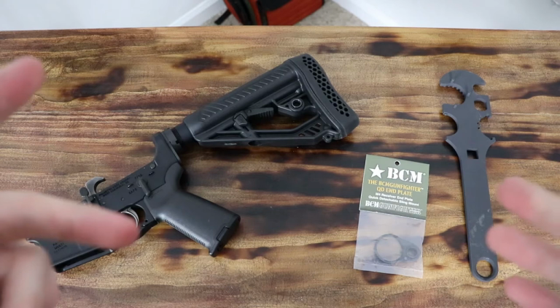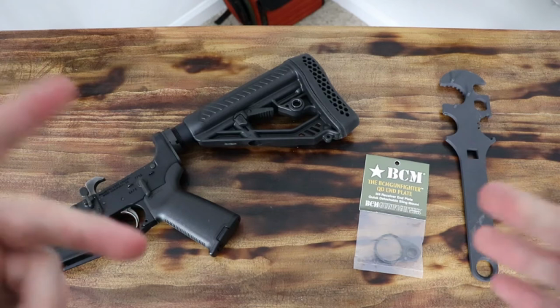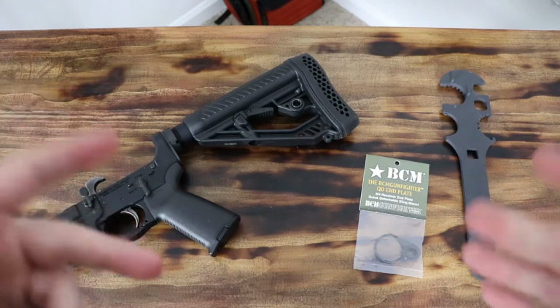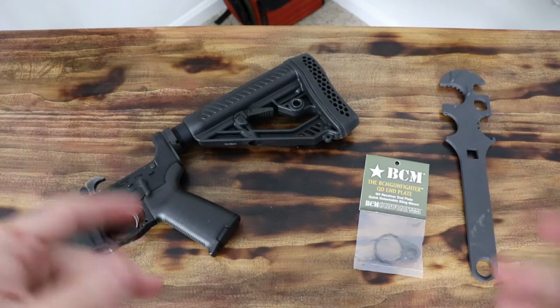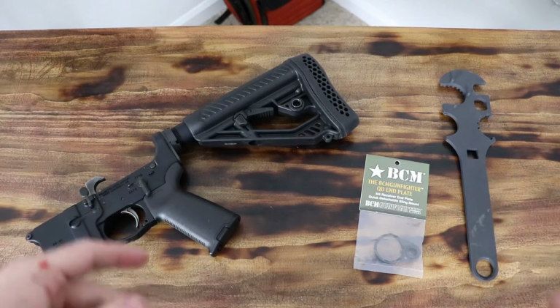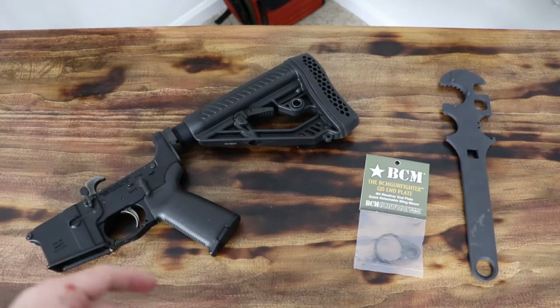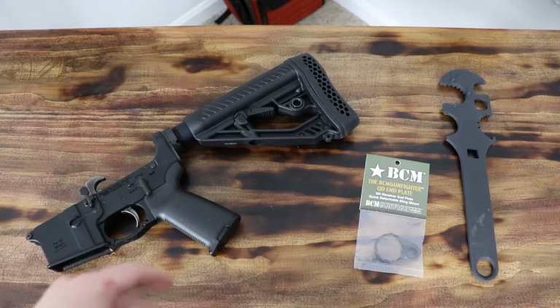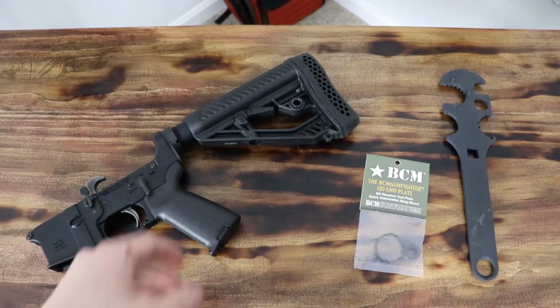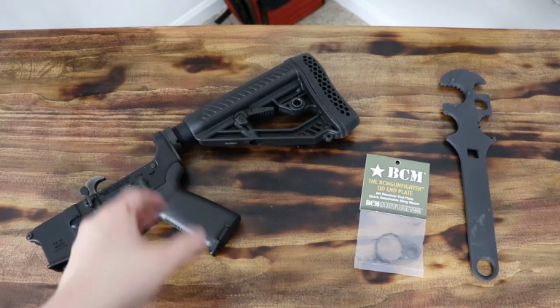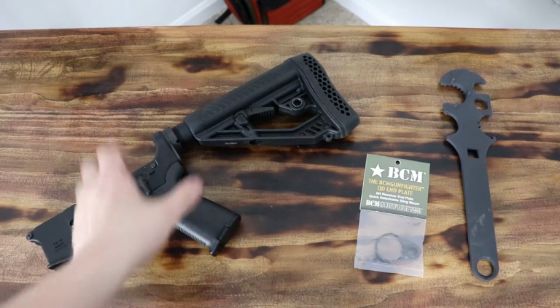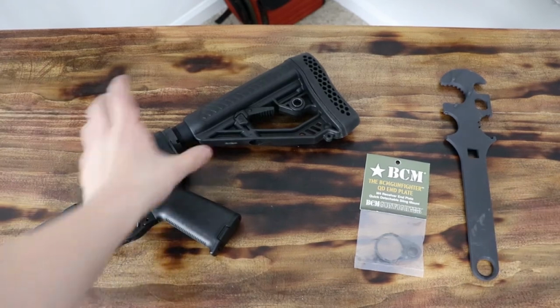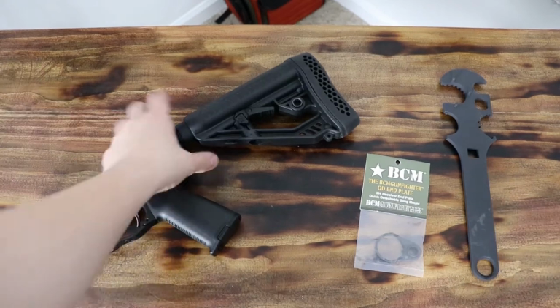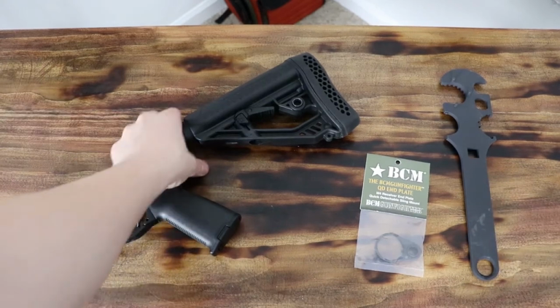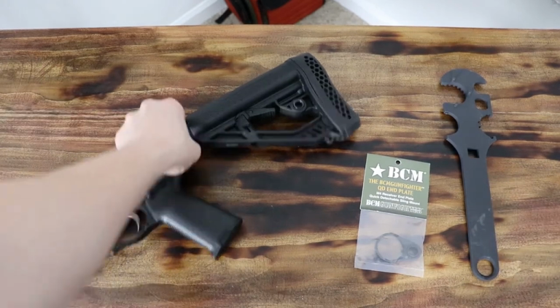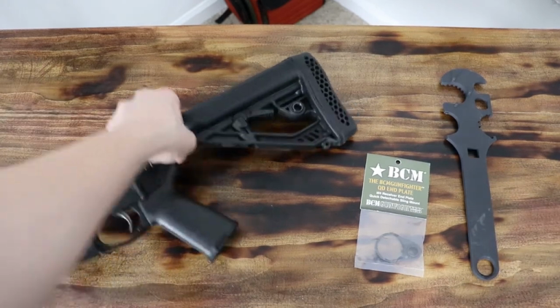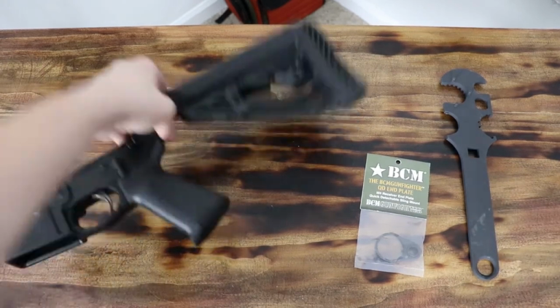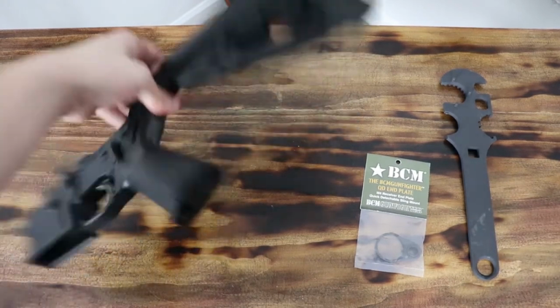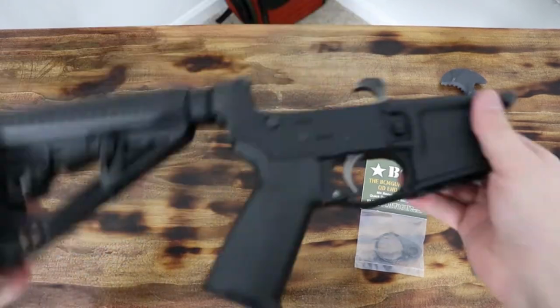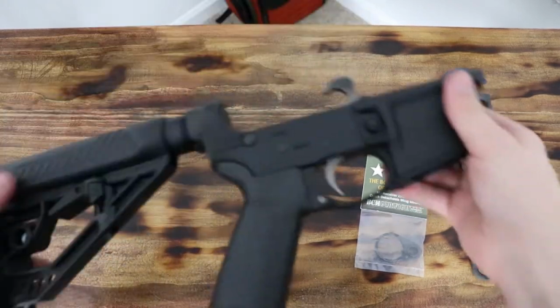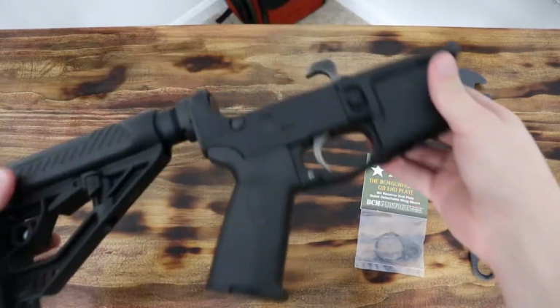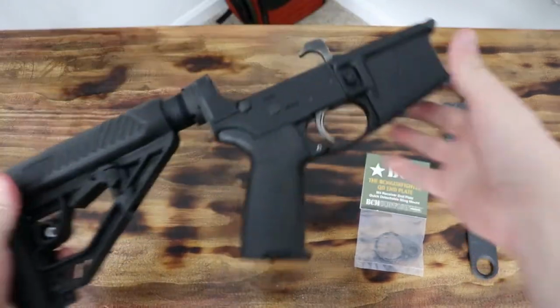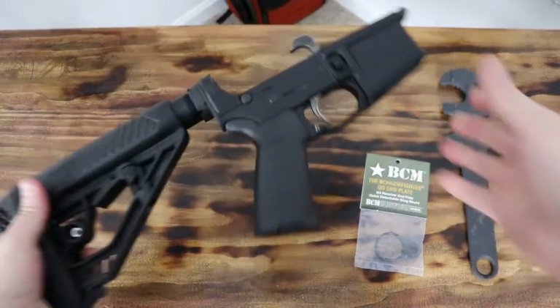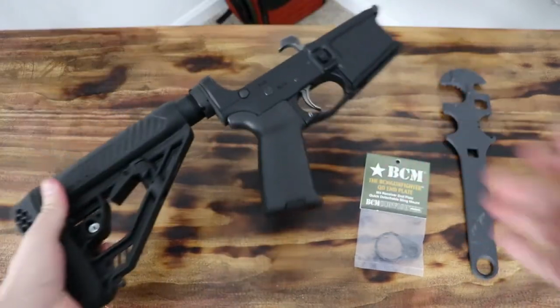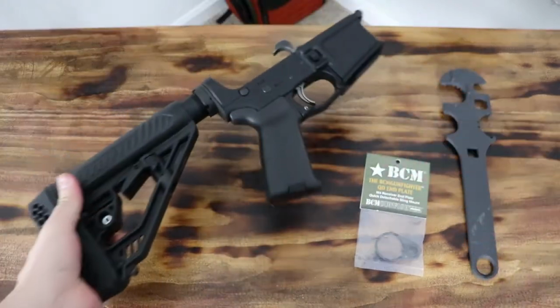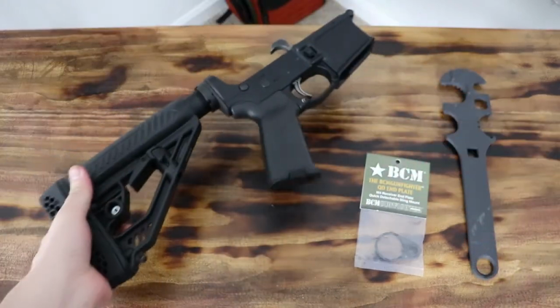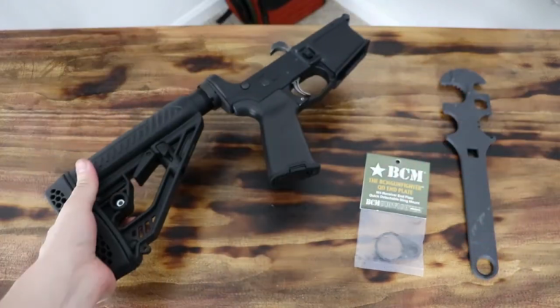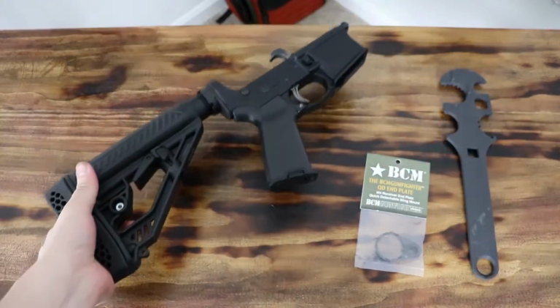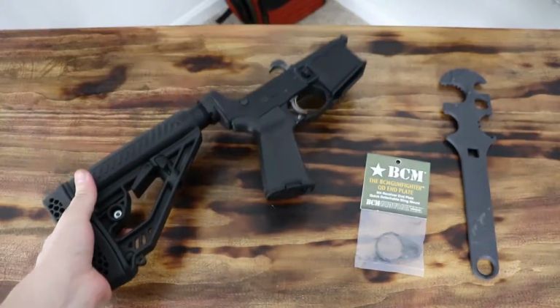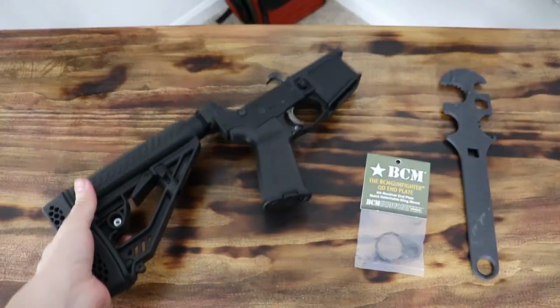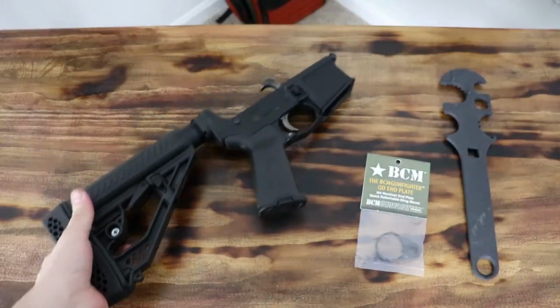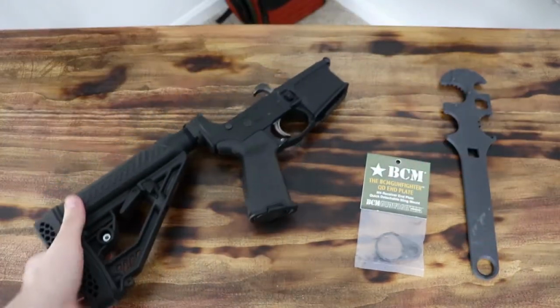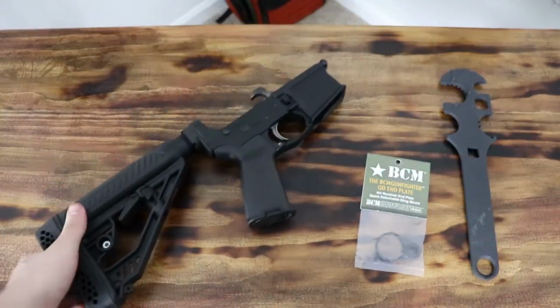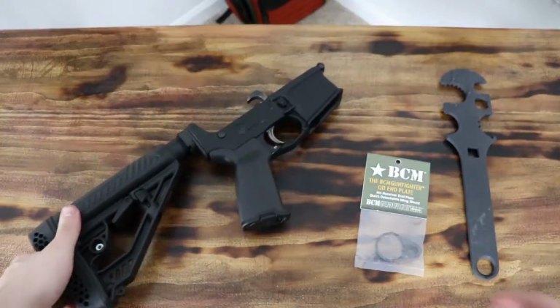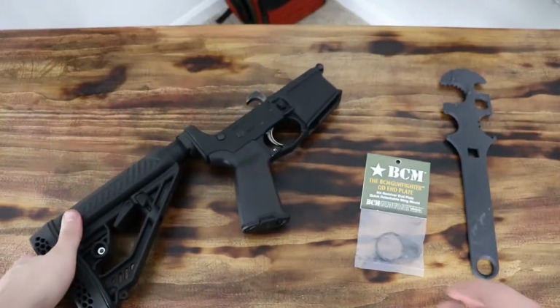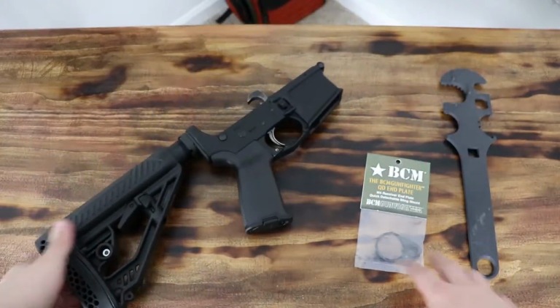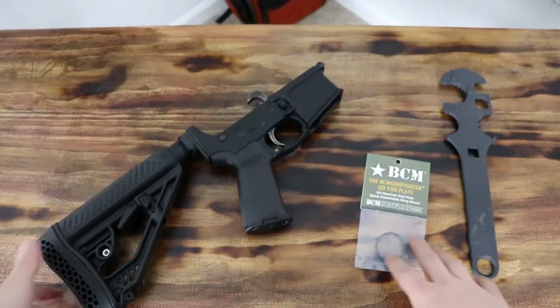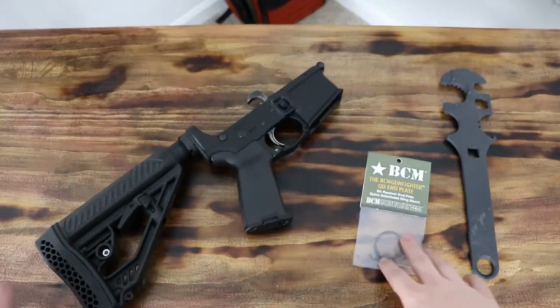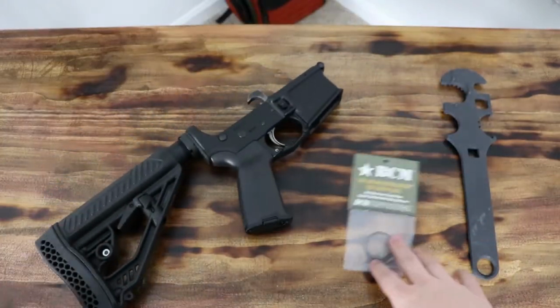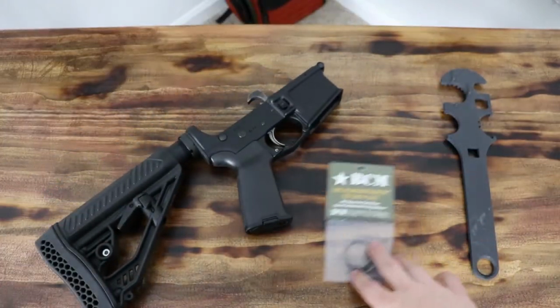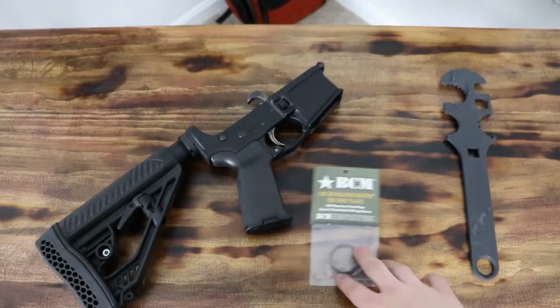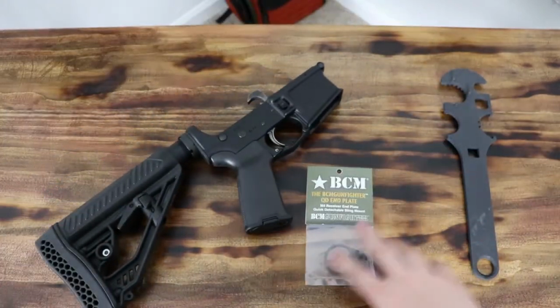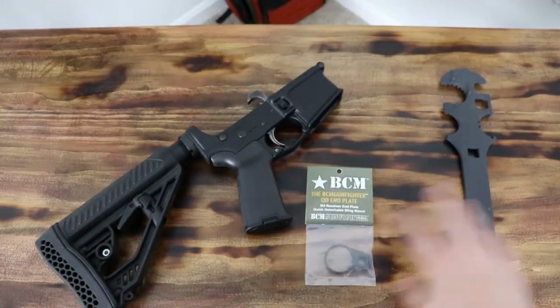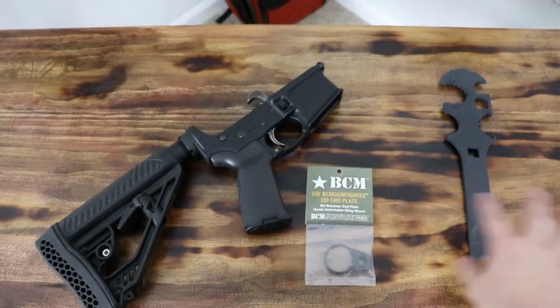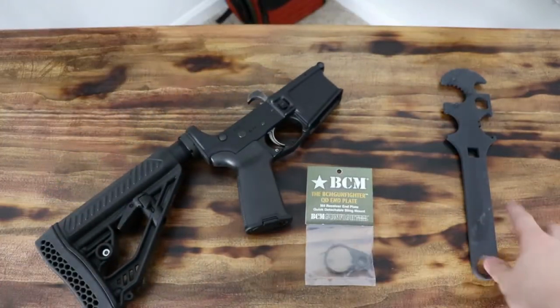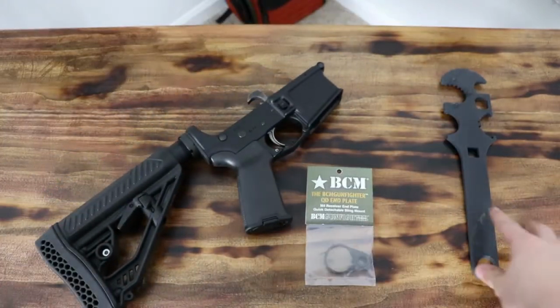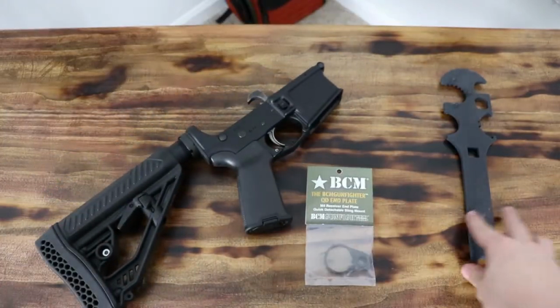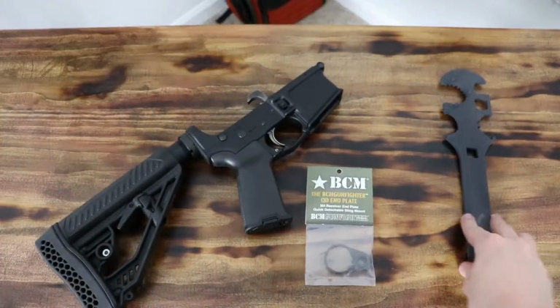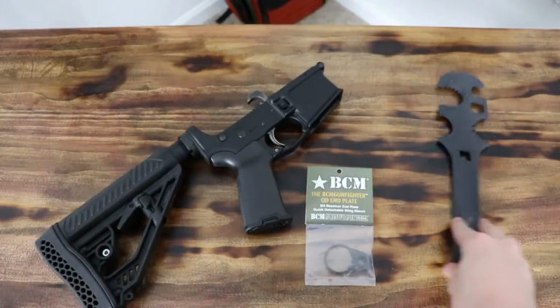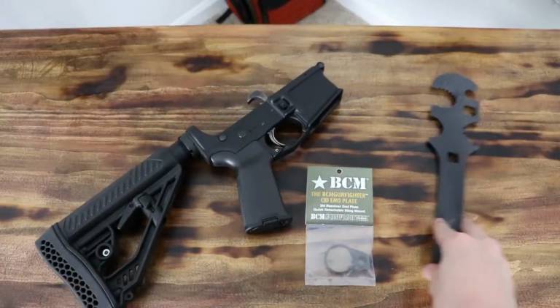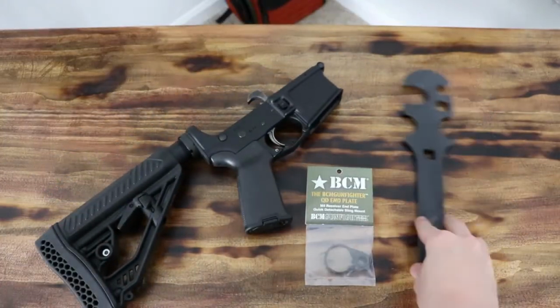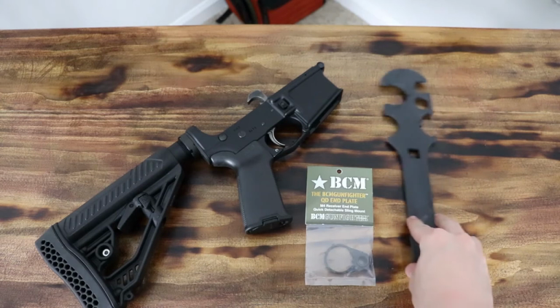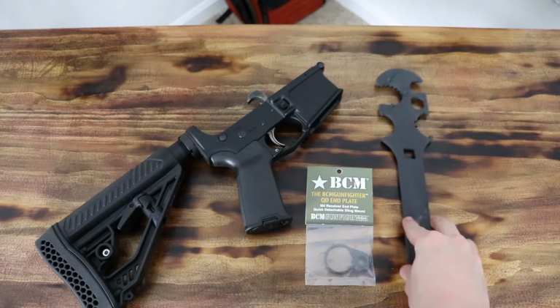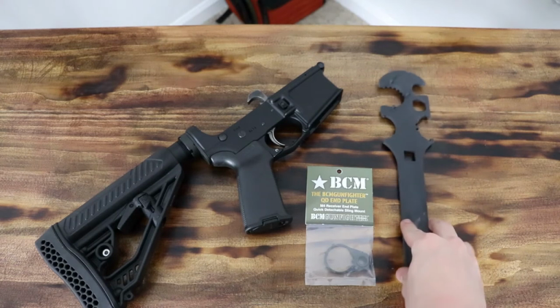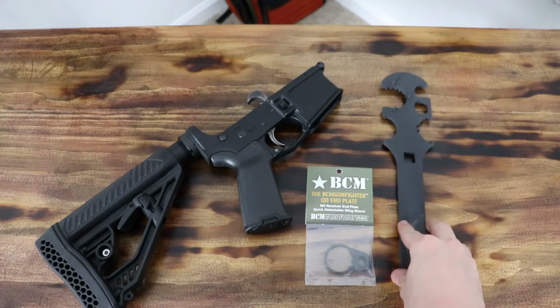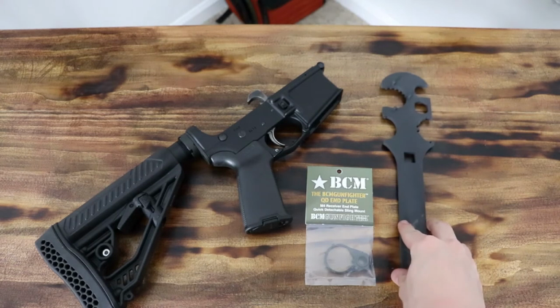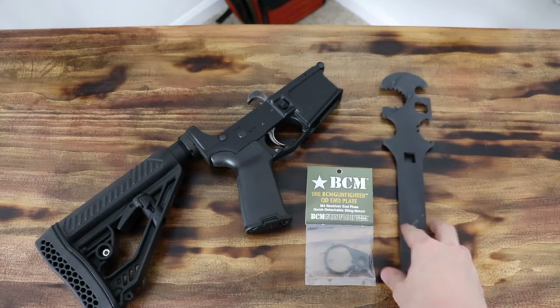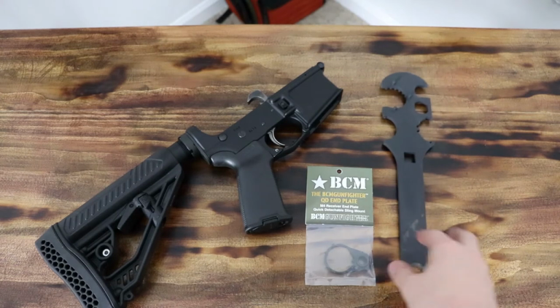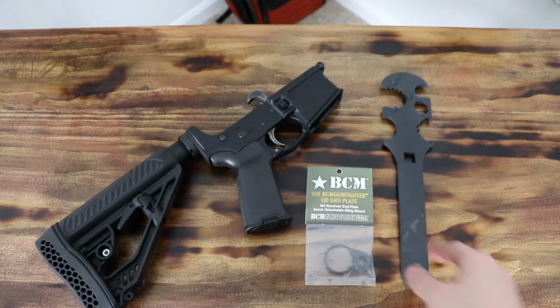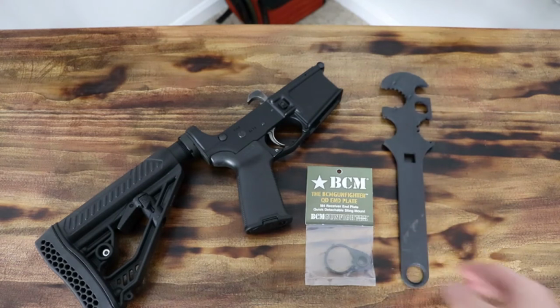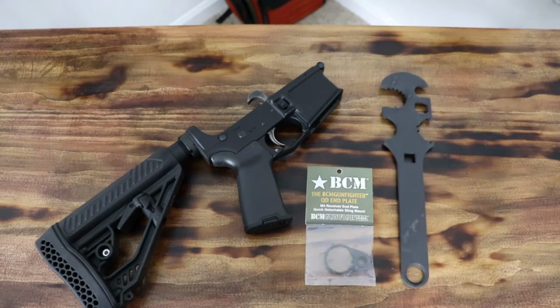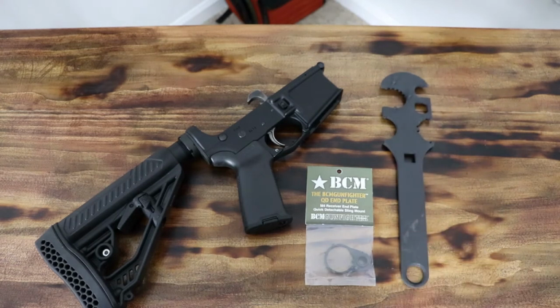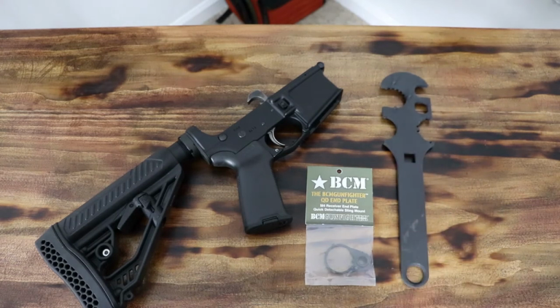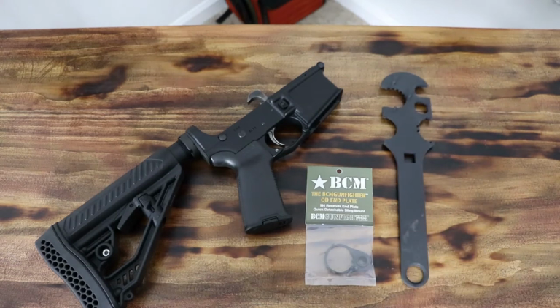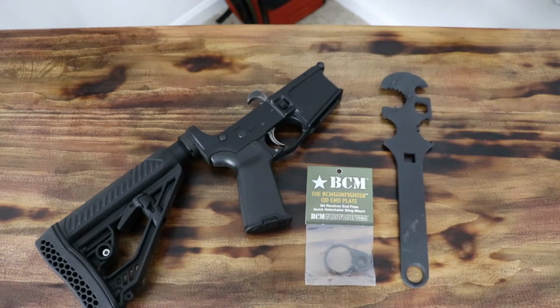What's up guys and welcome back to my channel. Today we have another kind of gunsmithing video — kind of, not really a gunsmithing video.